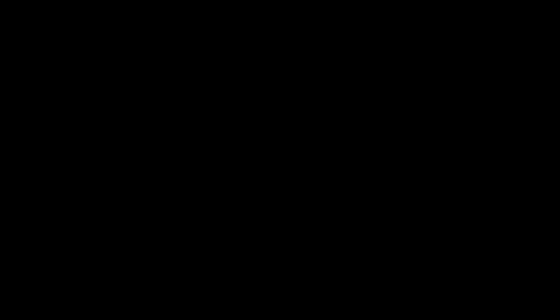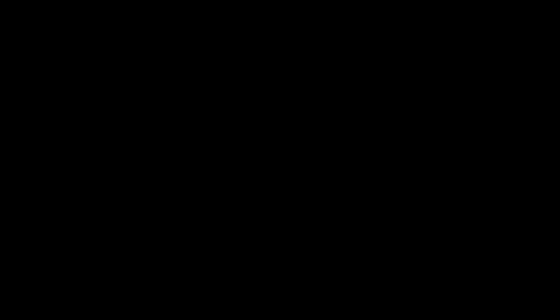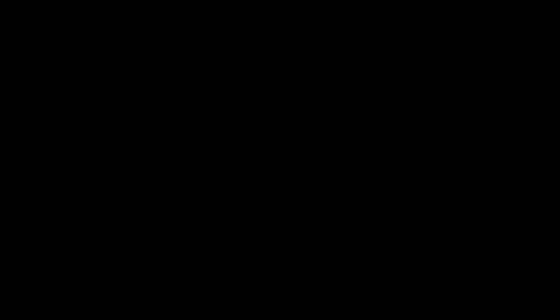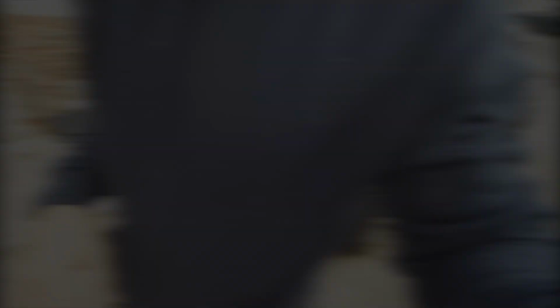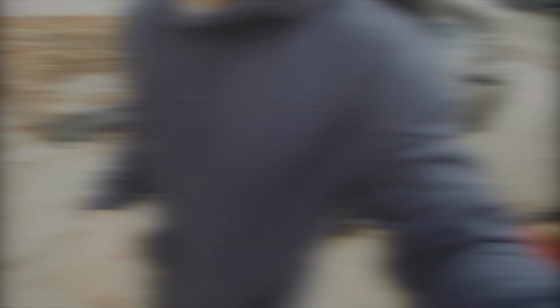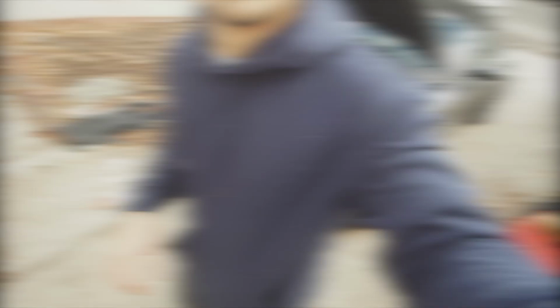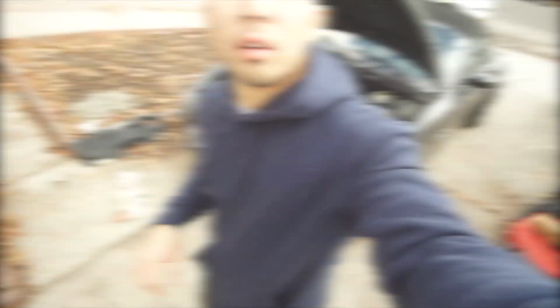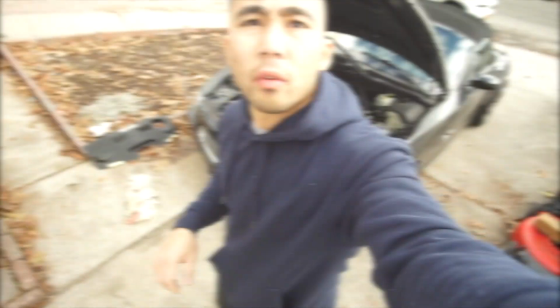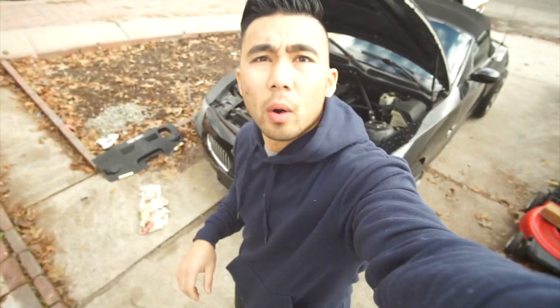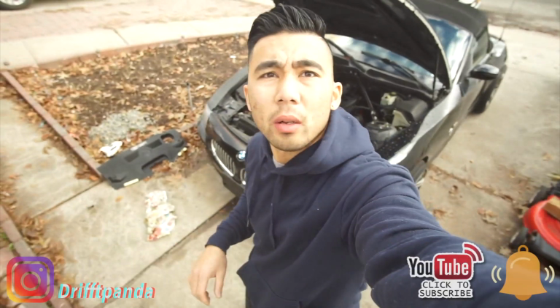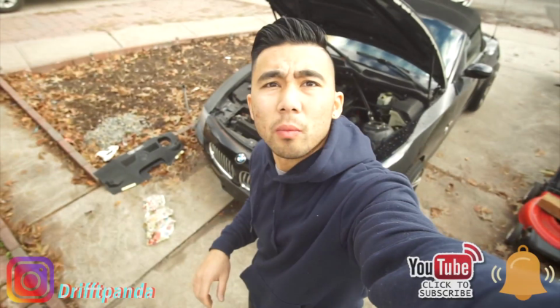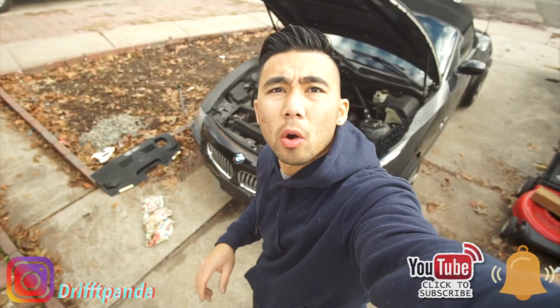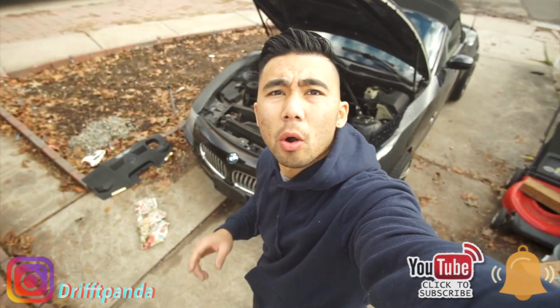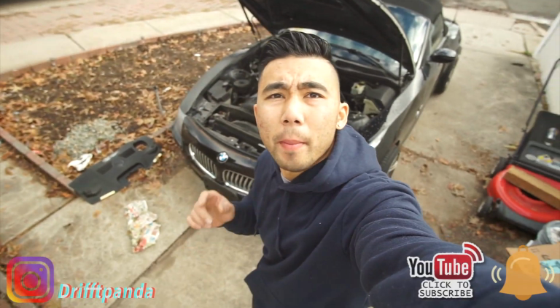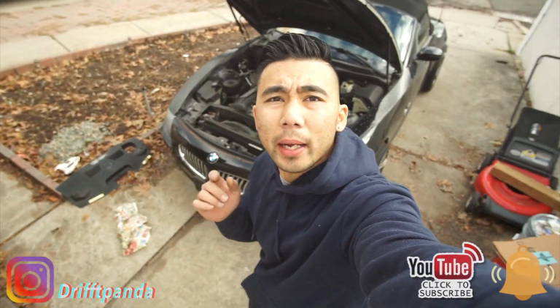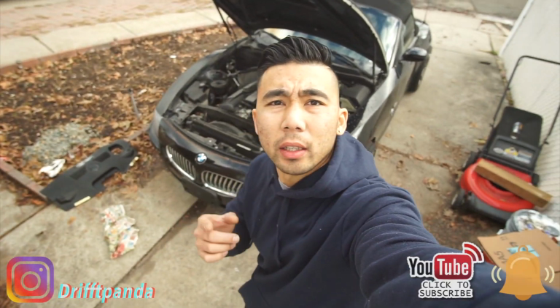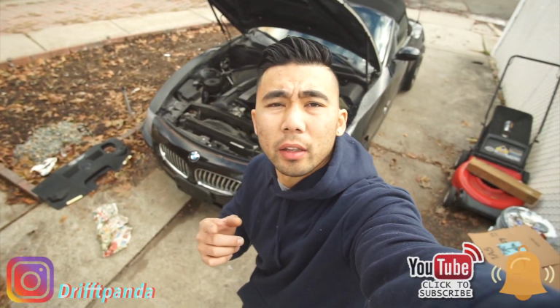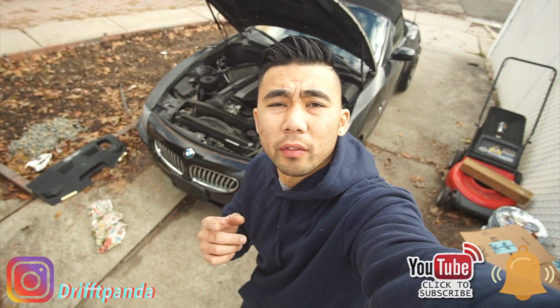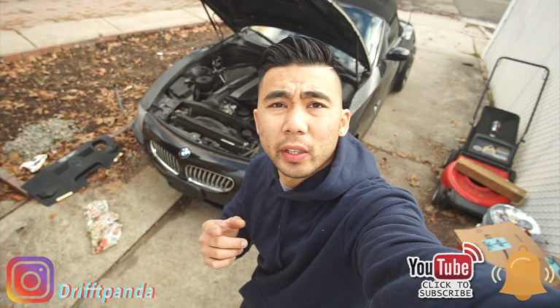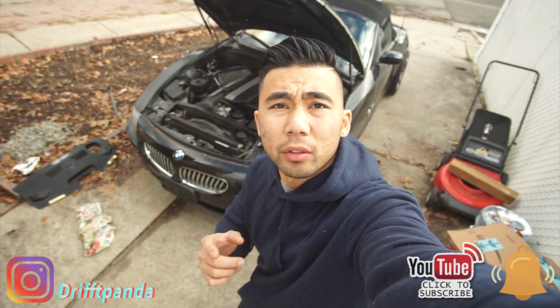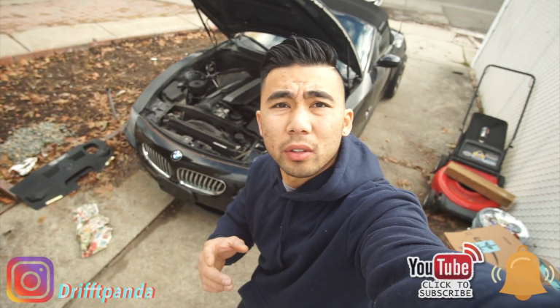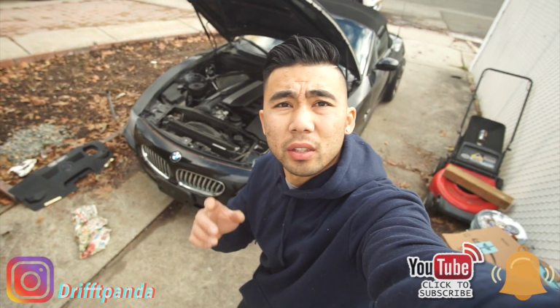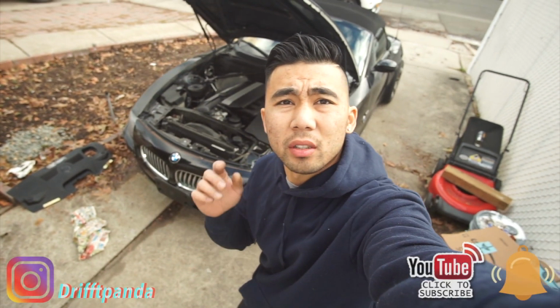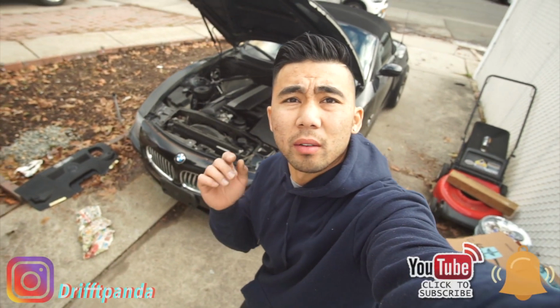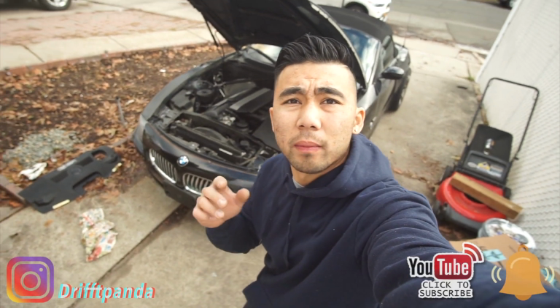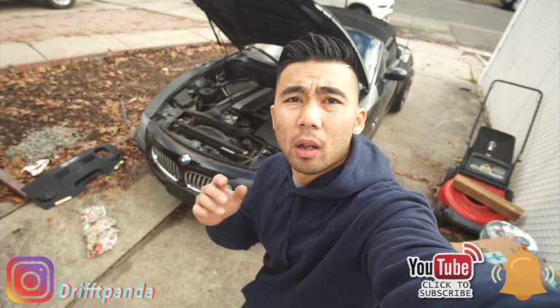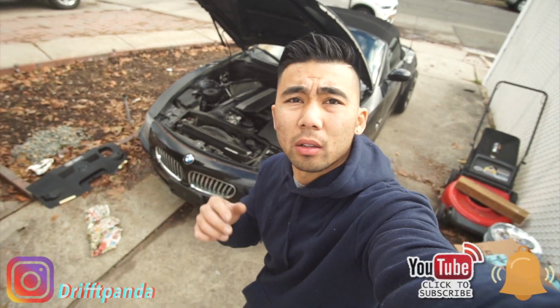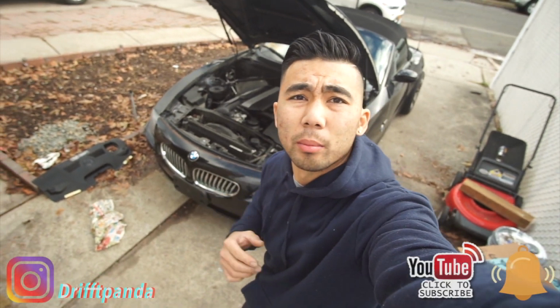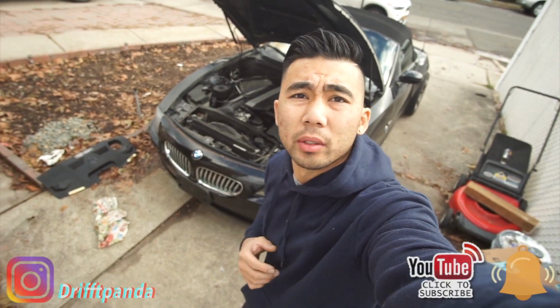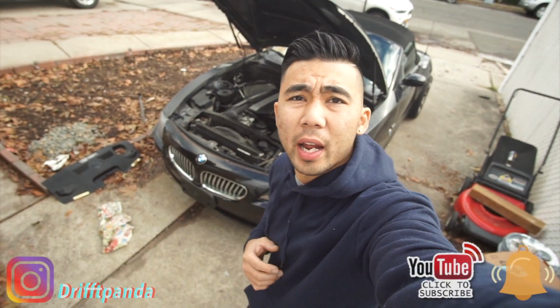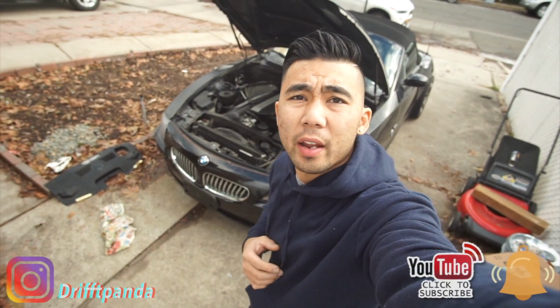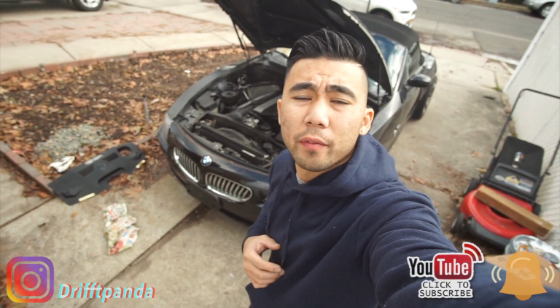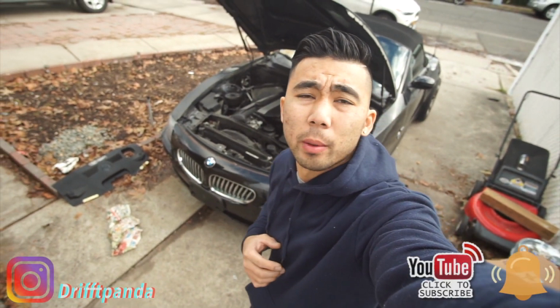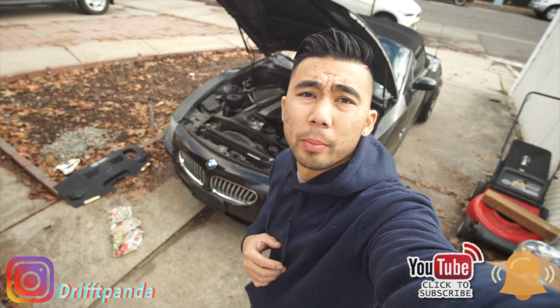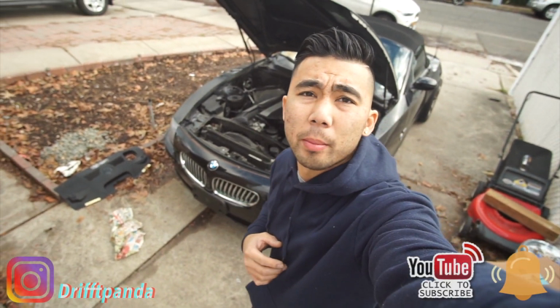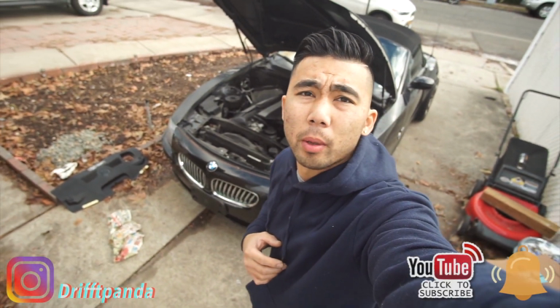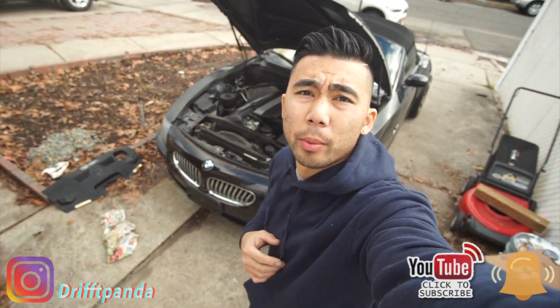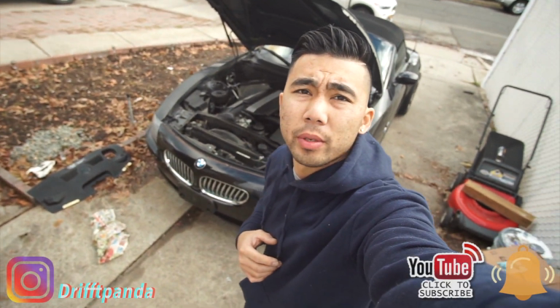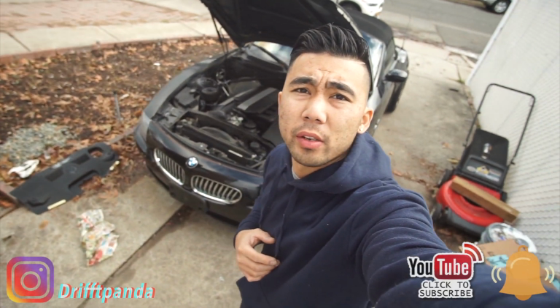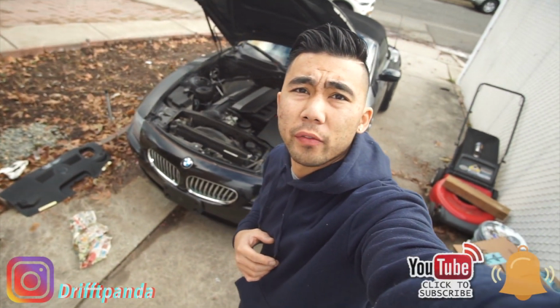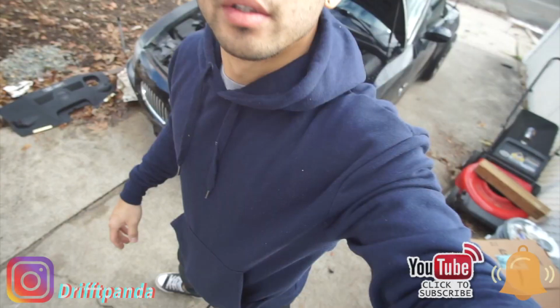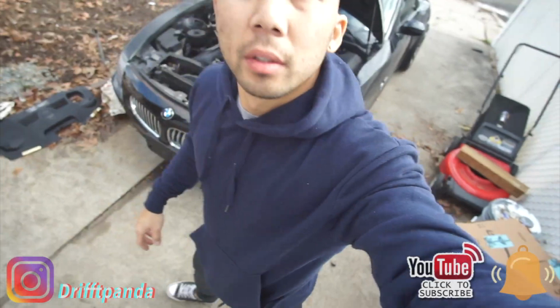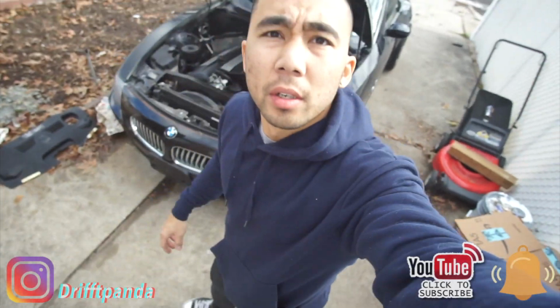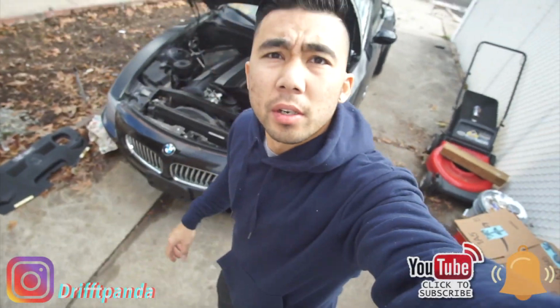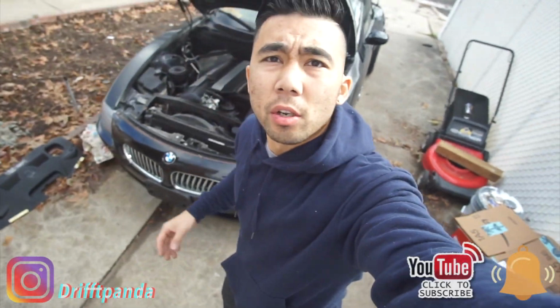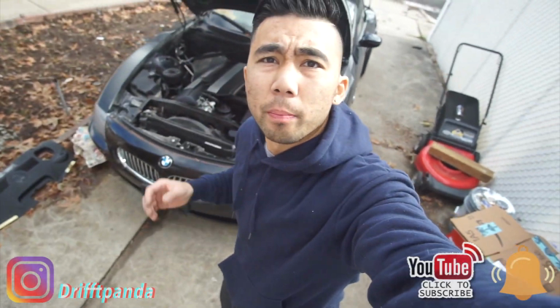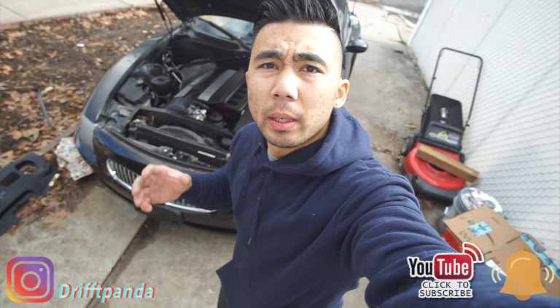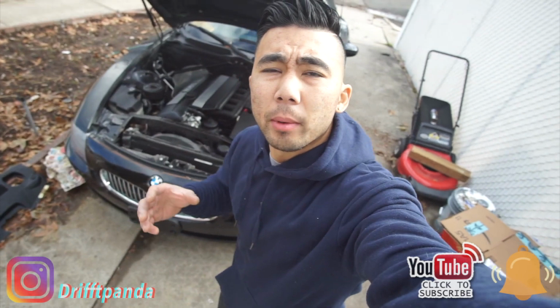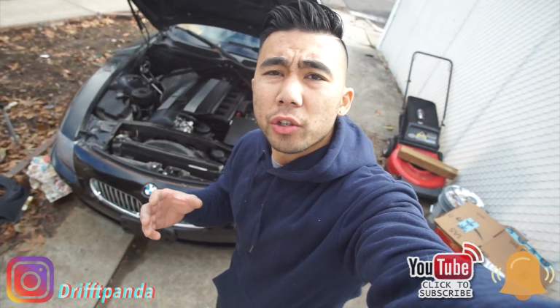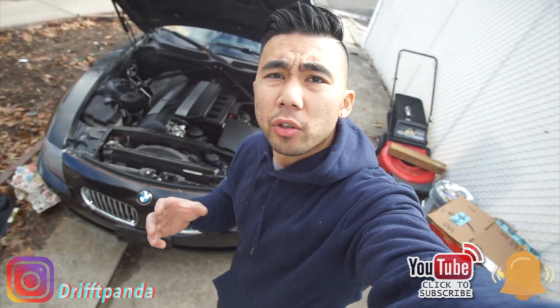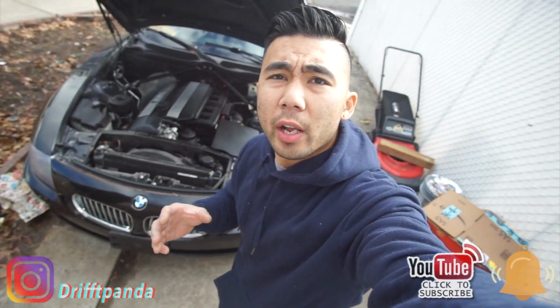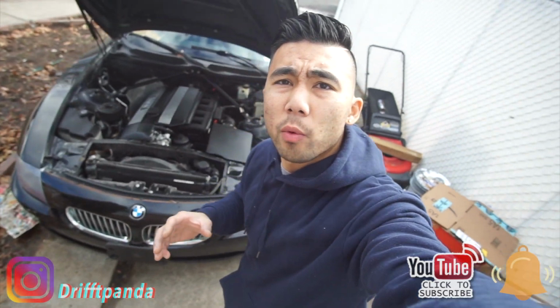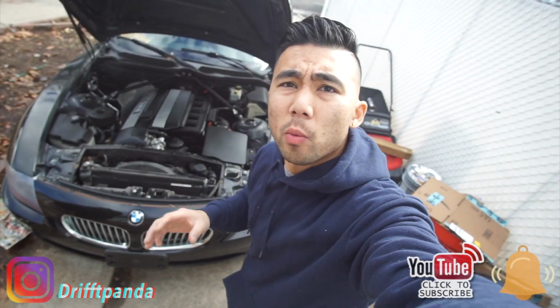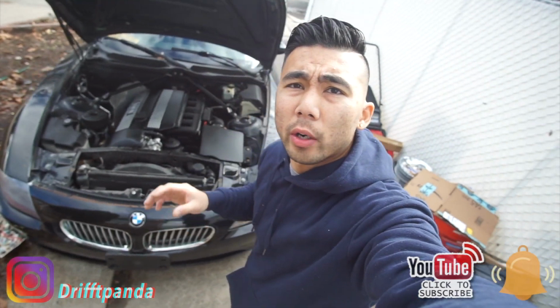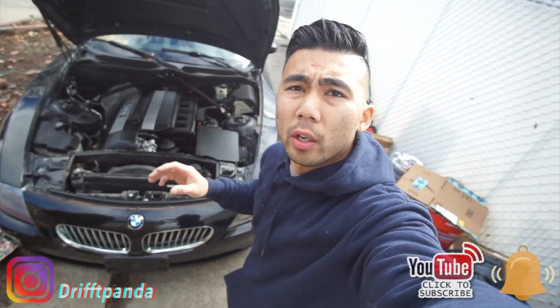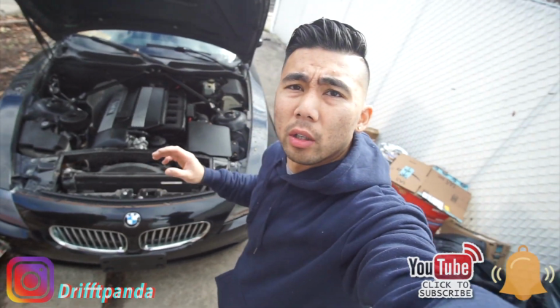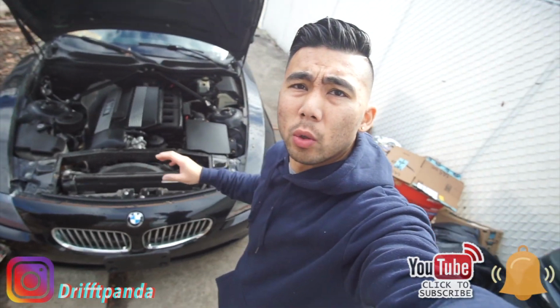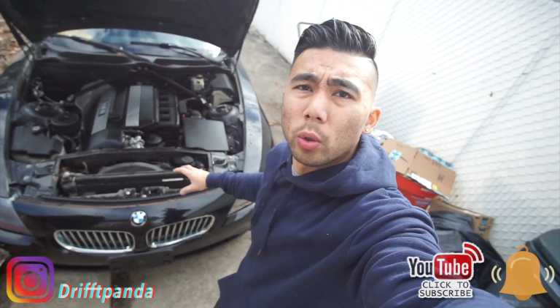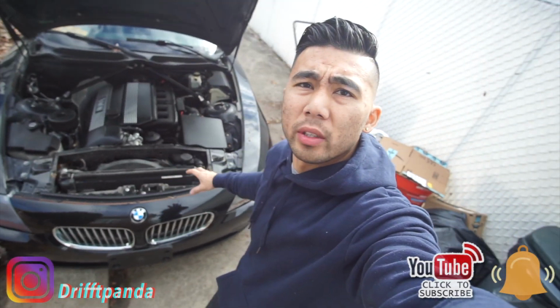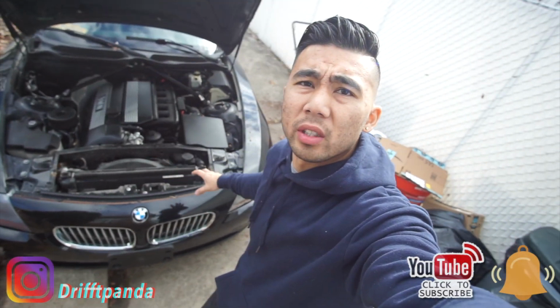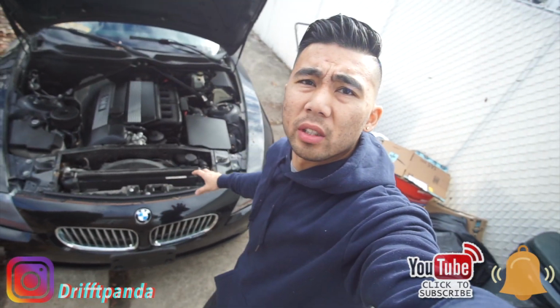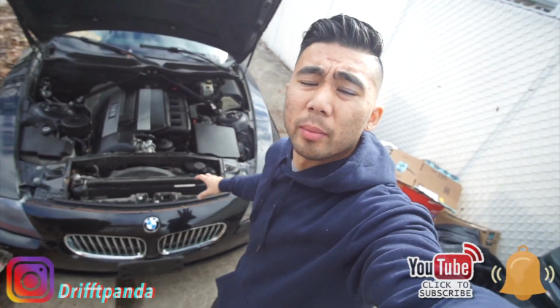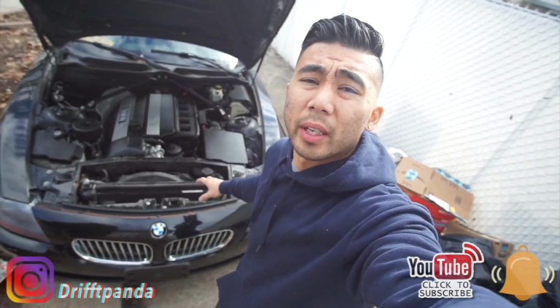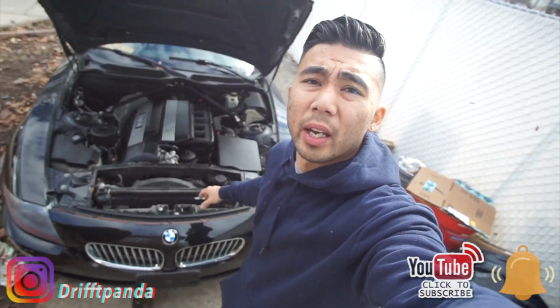Hello everyone, welcome back to another video. This is vlog number 9 from the BMW Z4. Pretty much today we're working on the coolant system again.